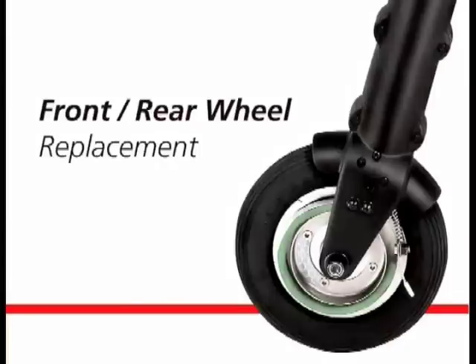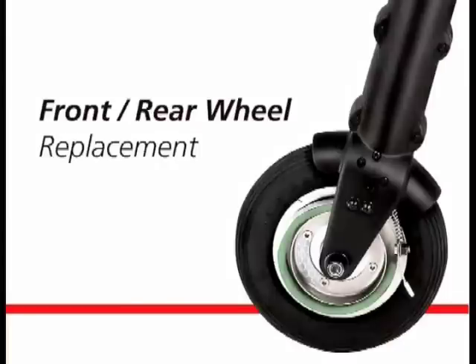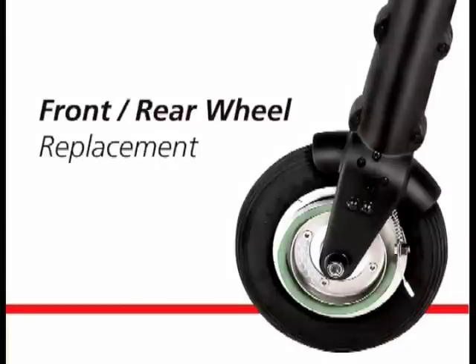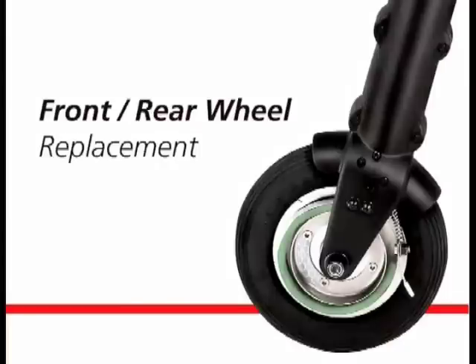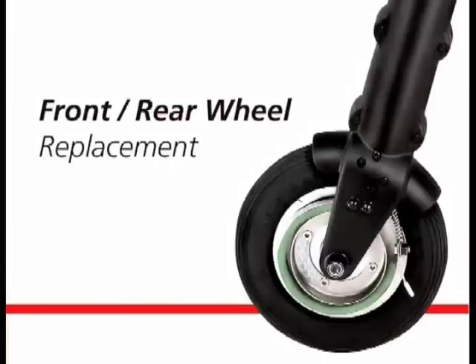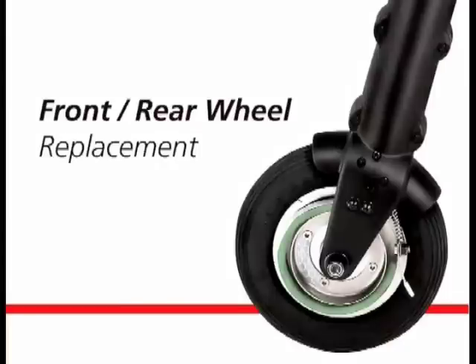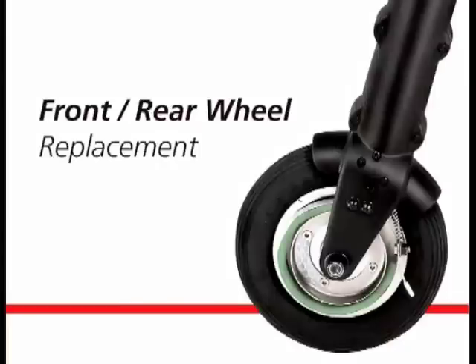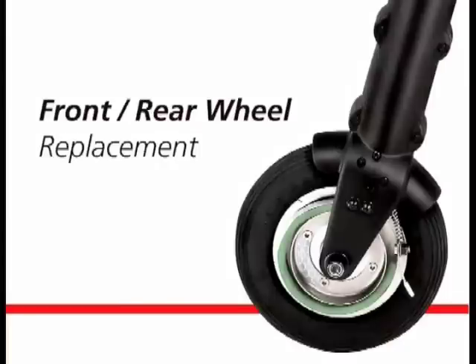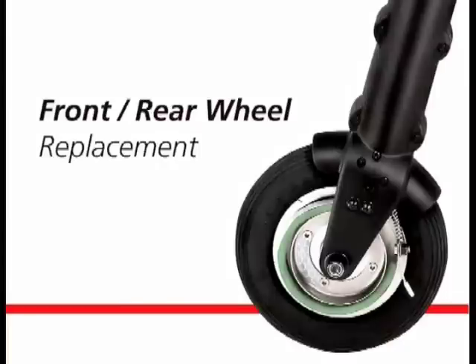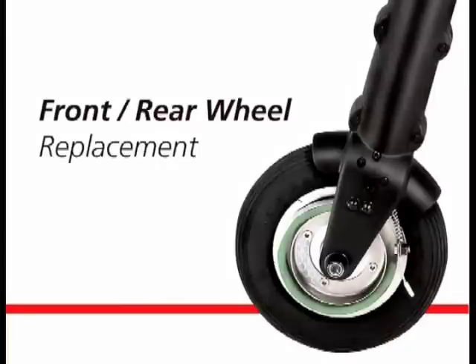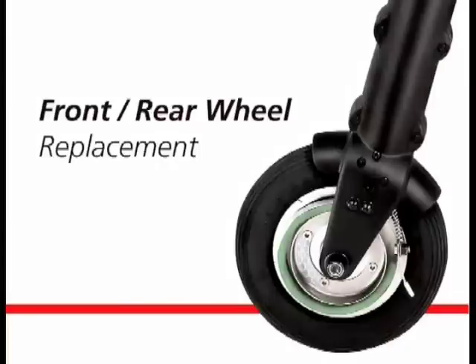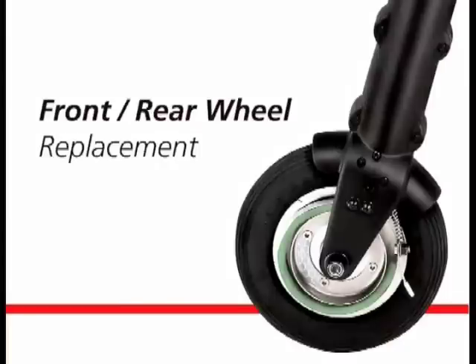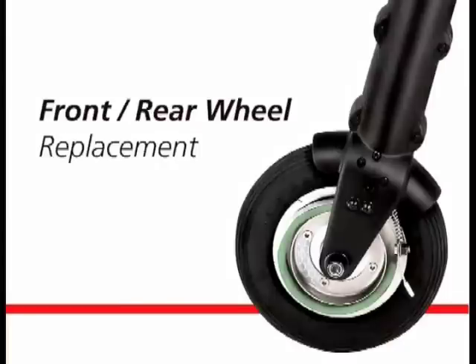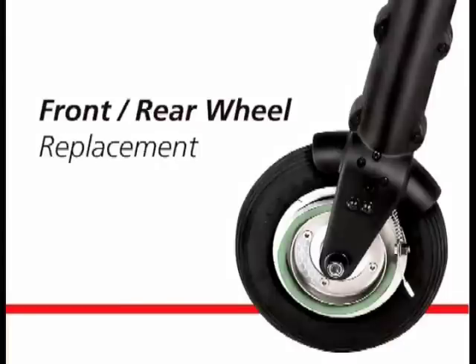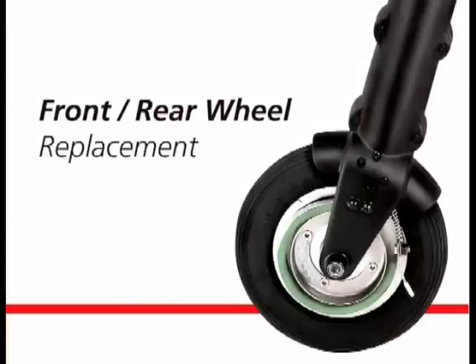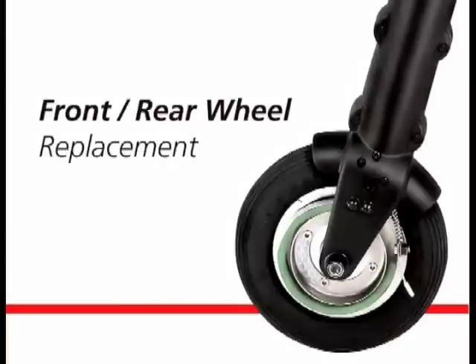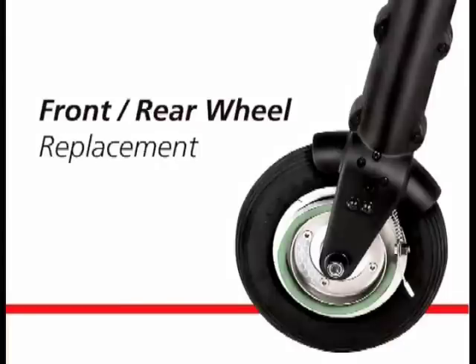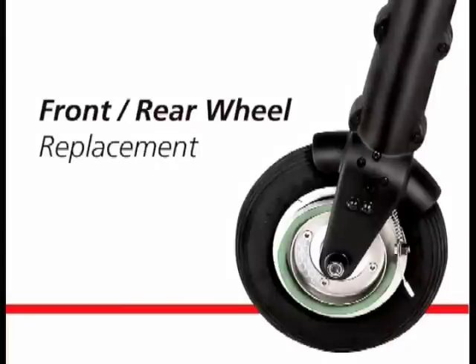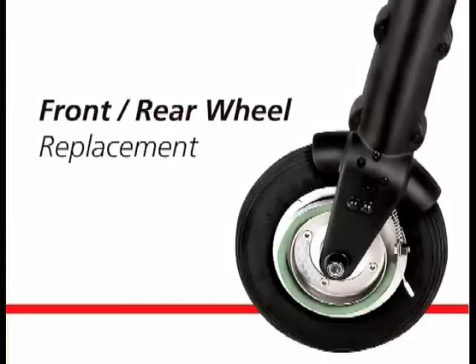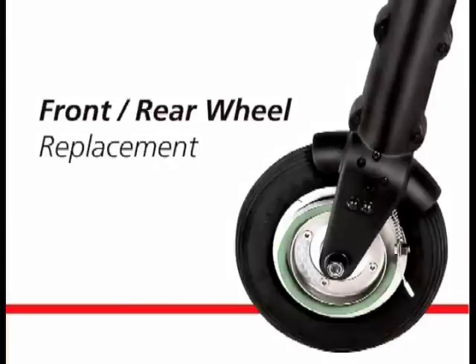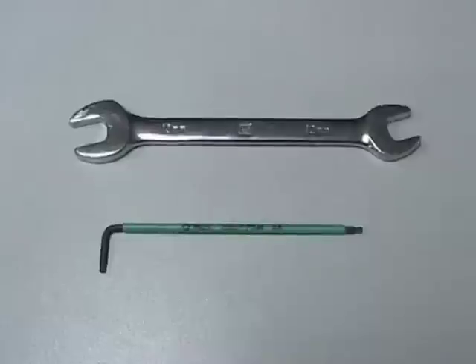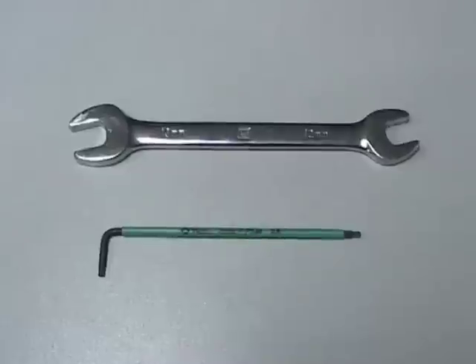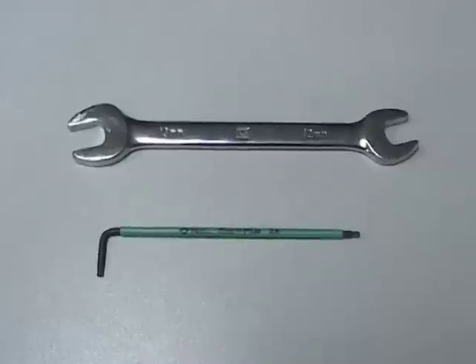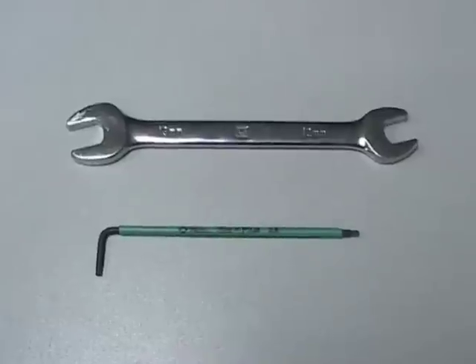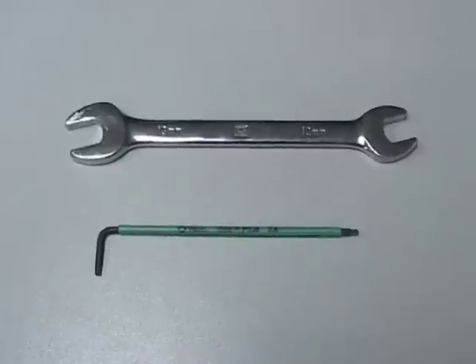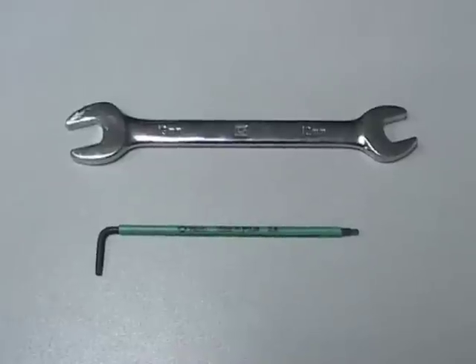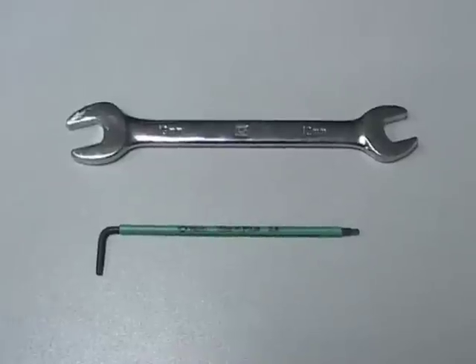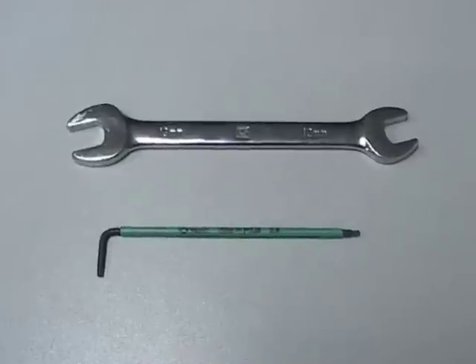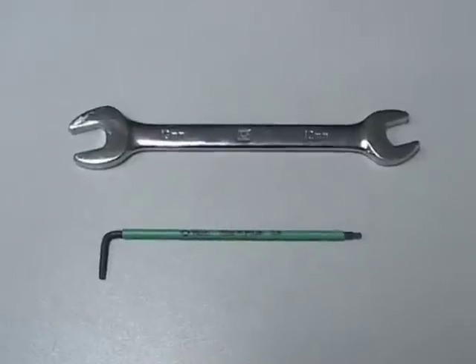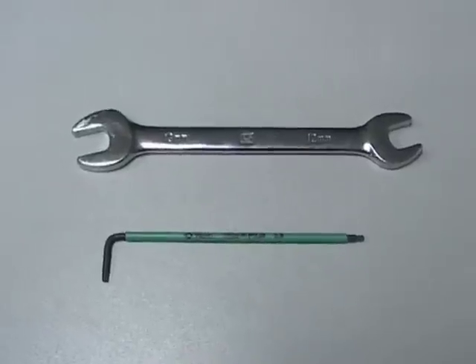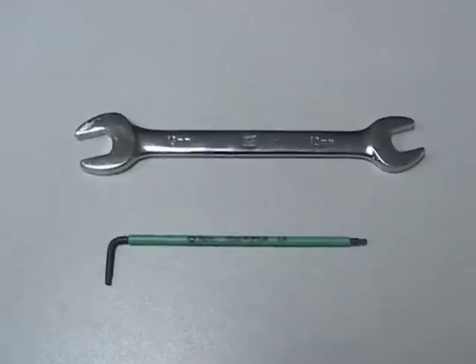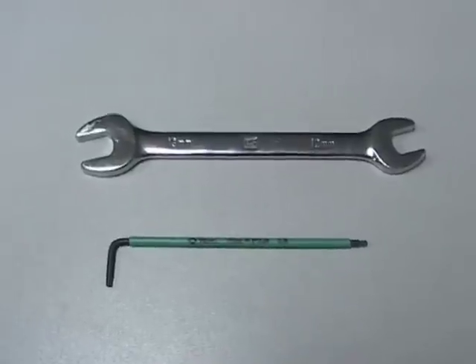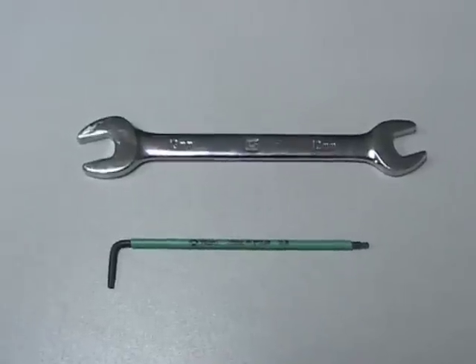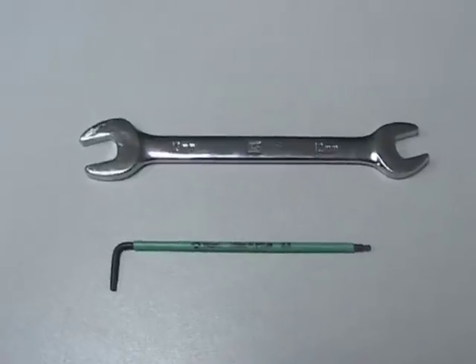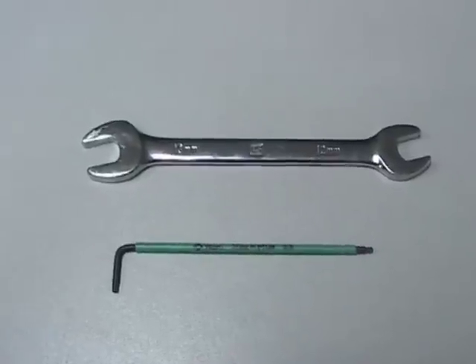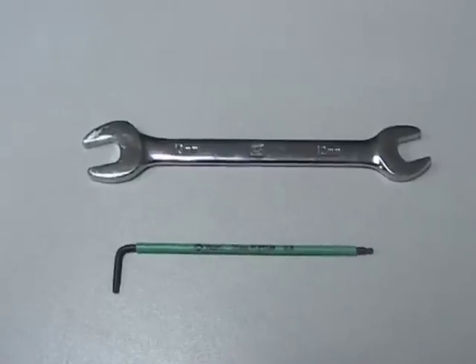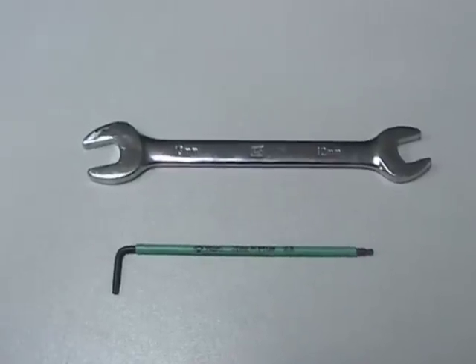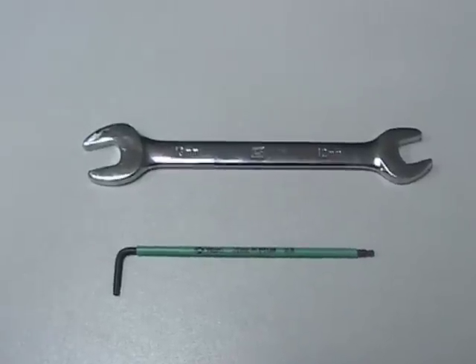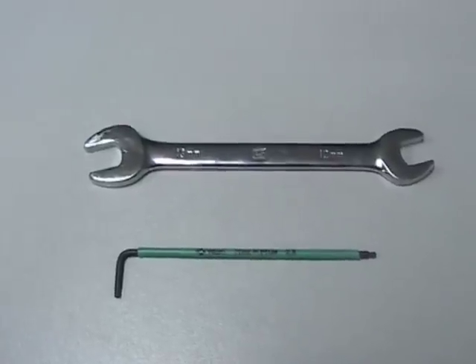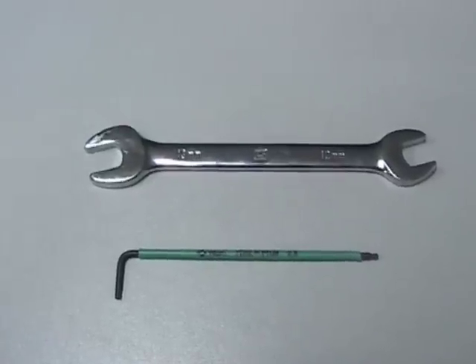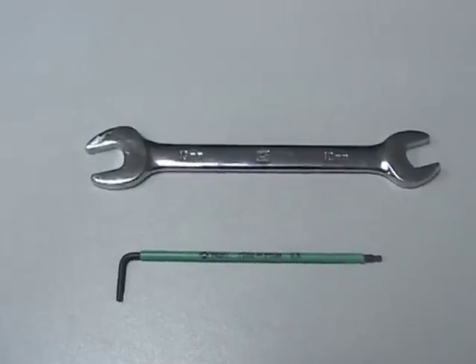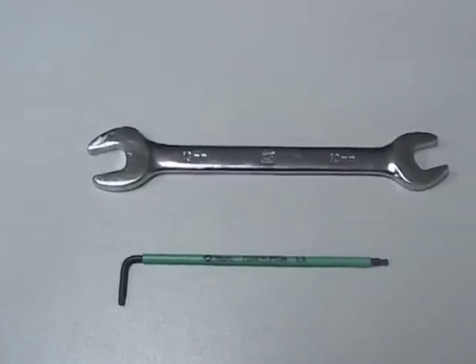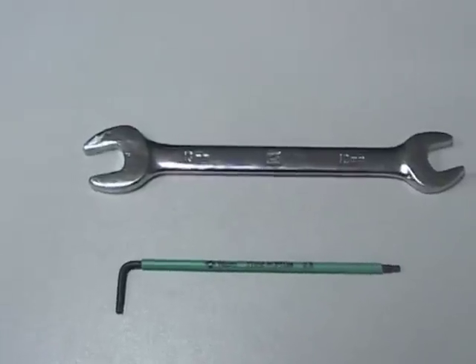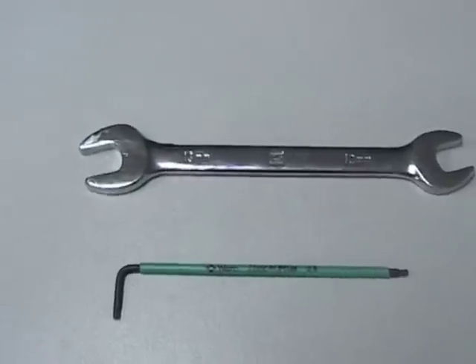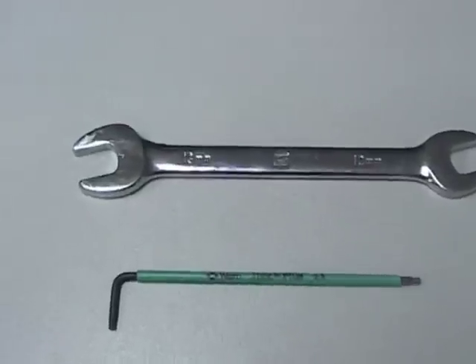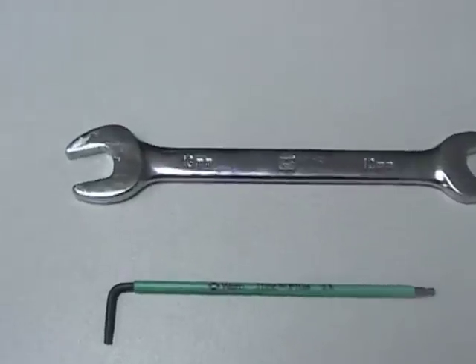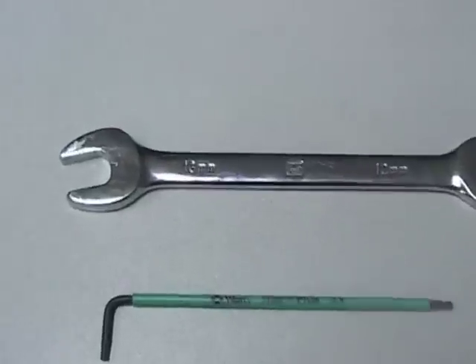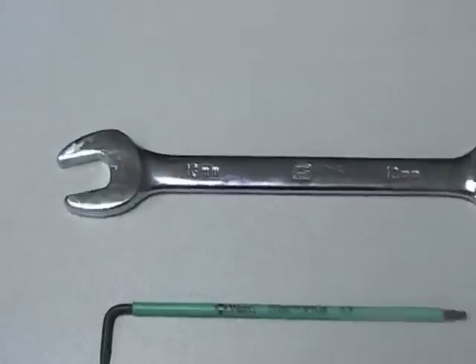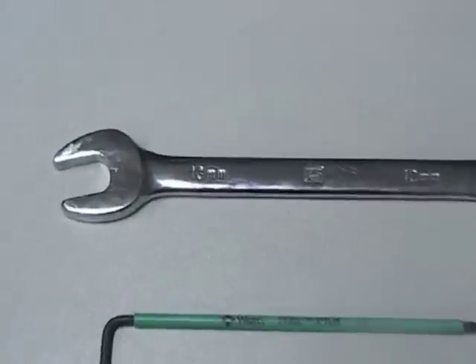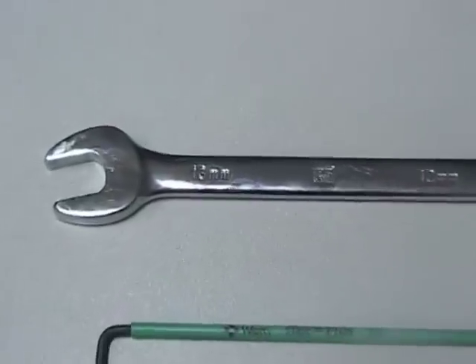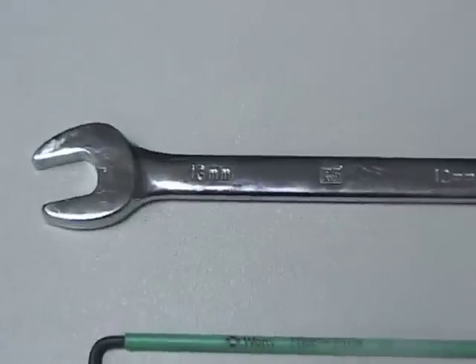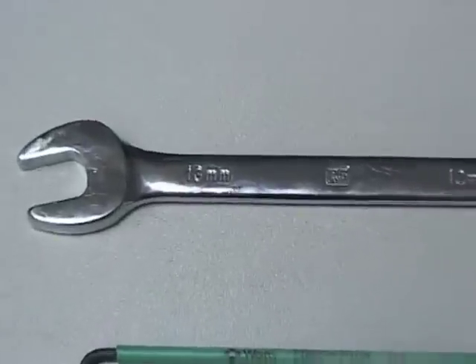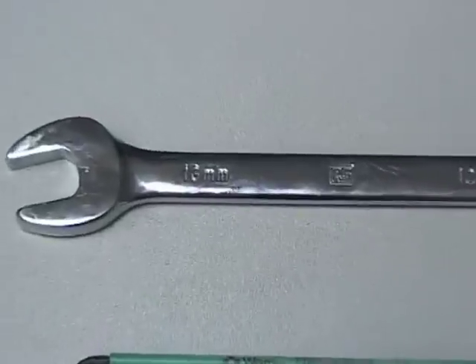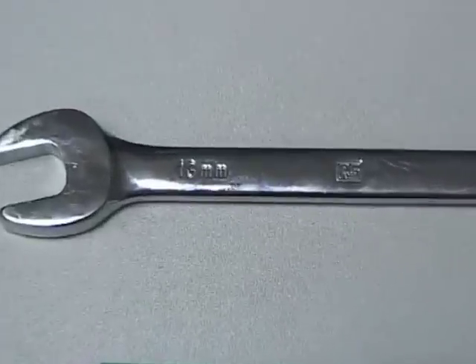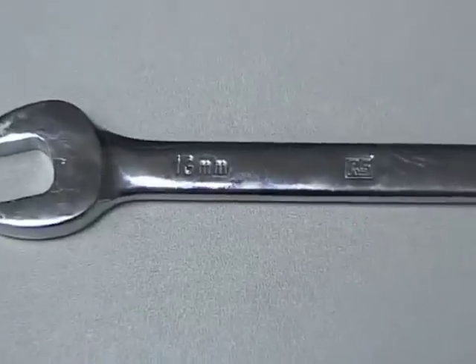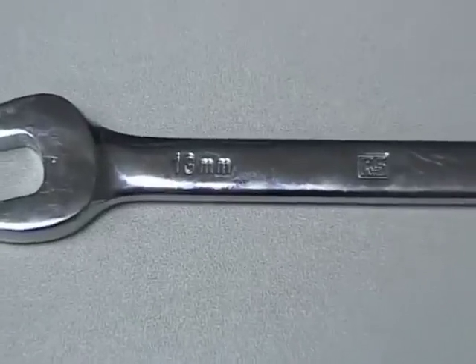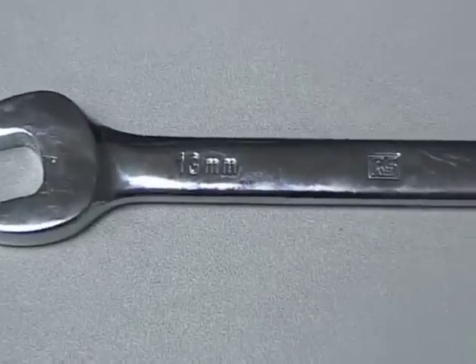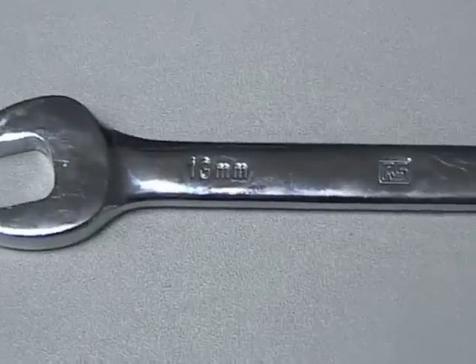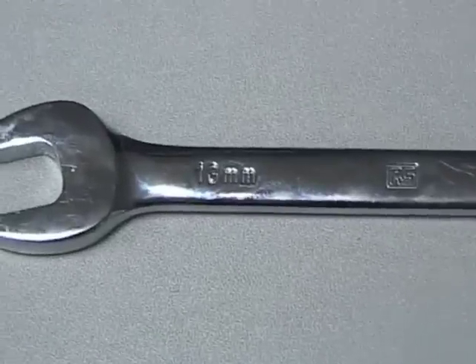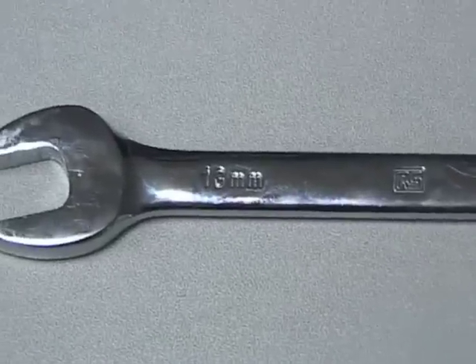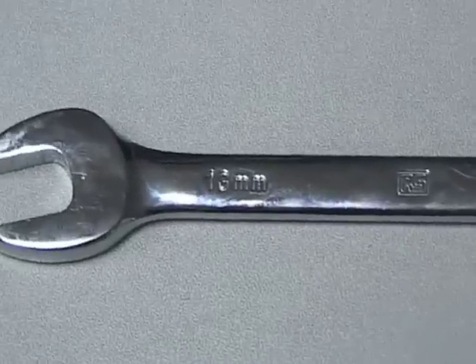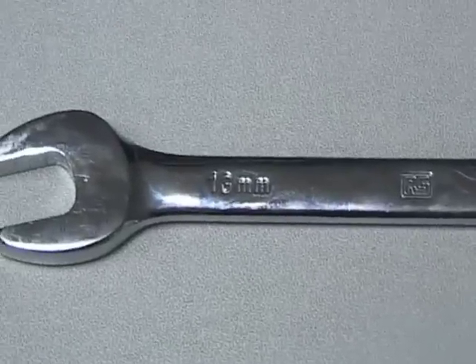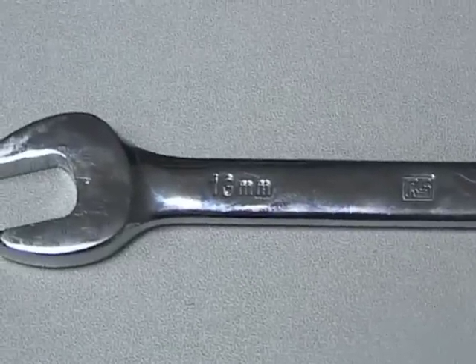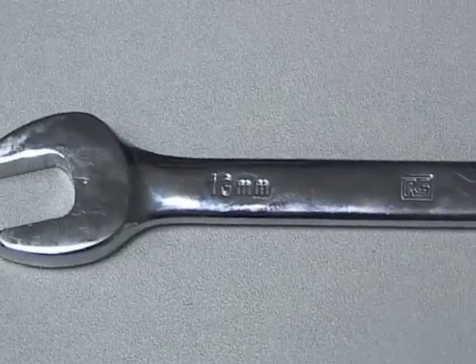Two tools are needed: a 13mm AF spanner and a 2.5mm AF allen key.